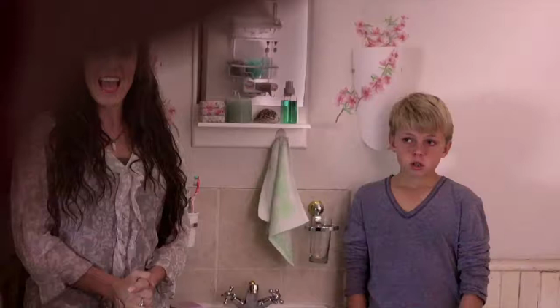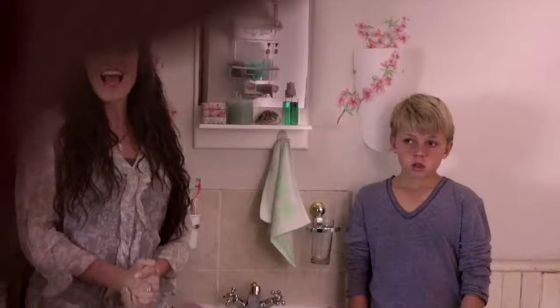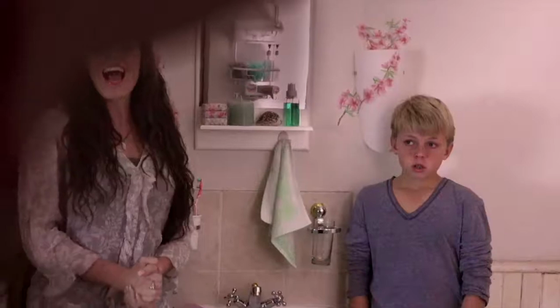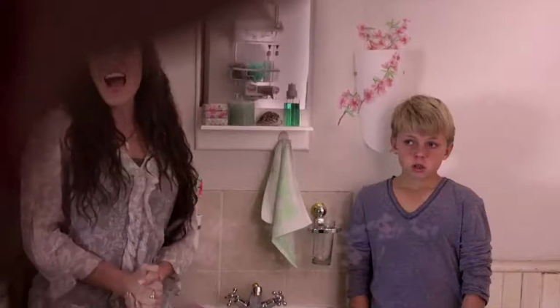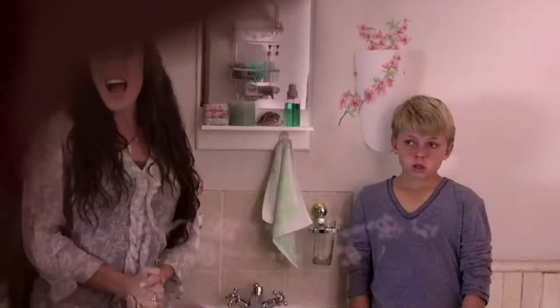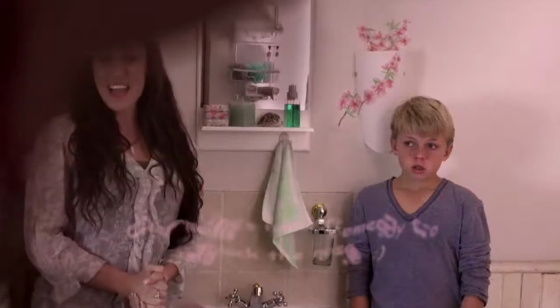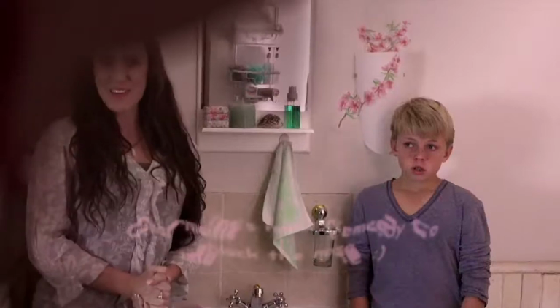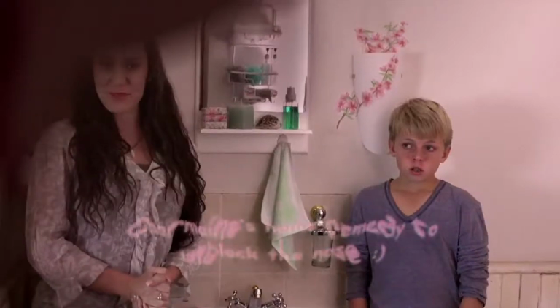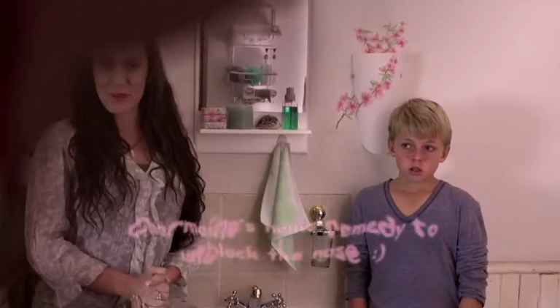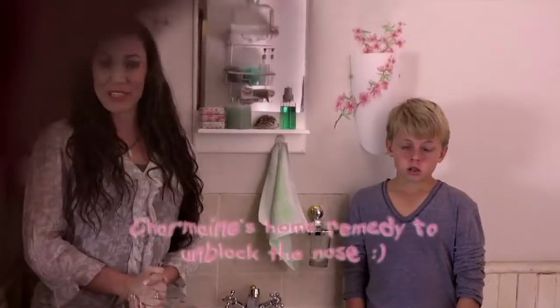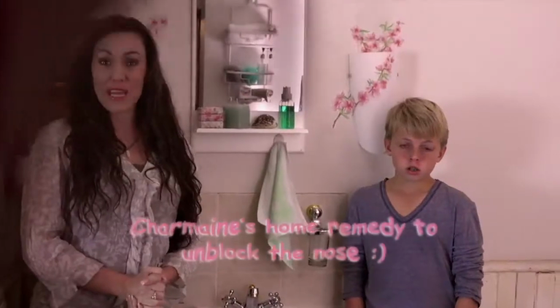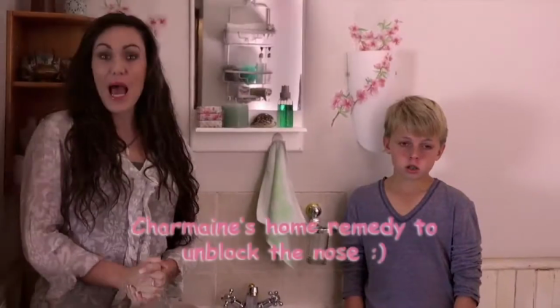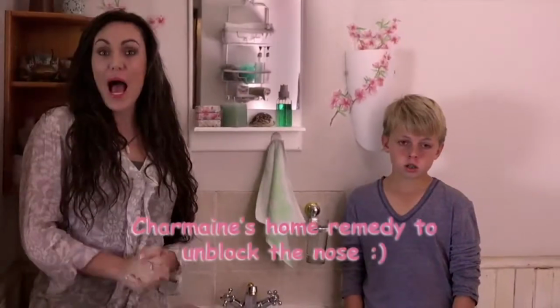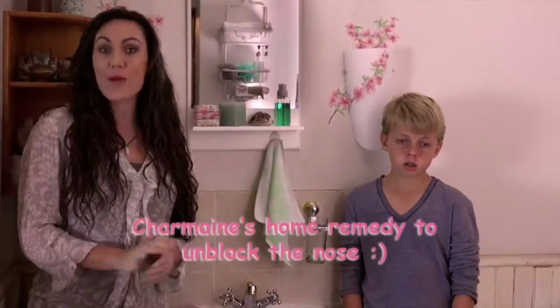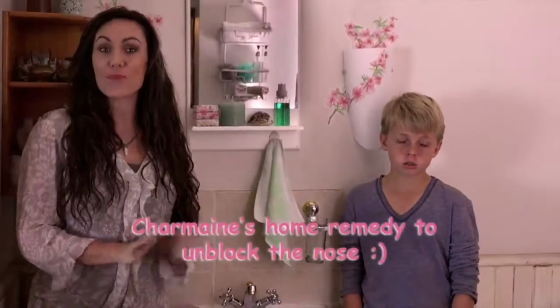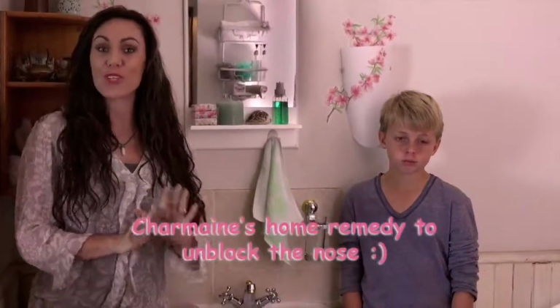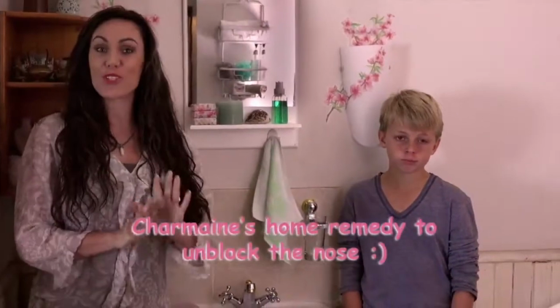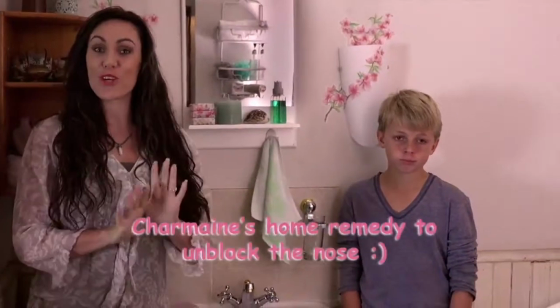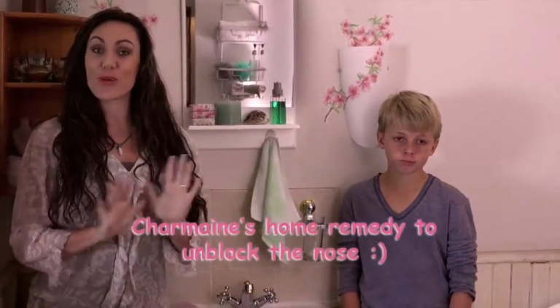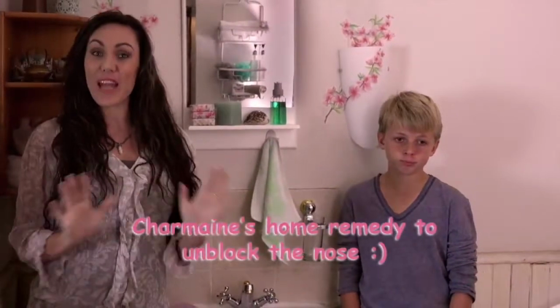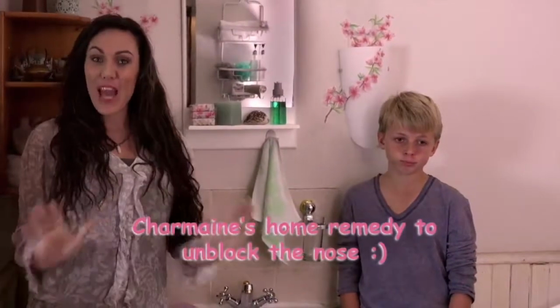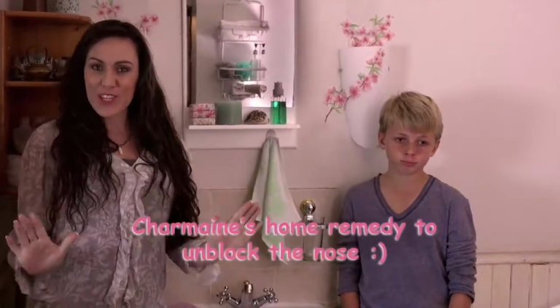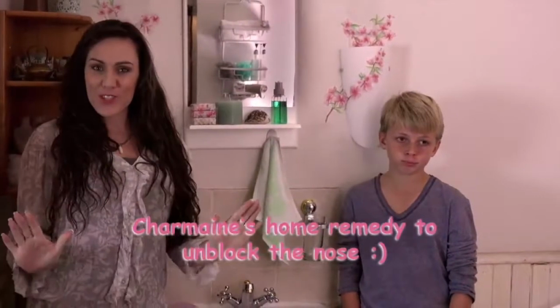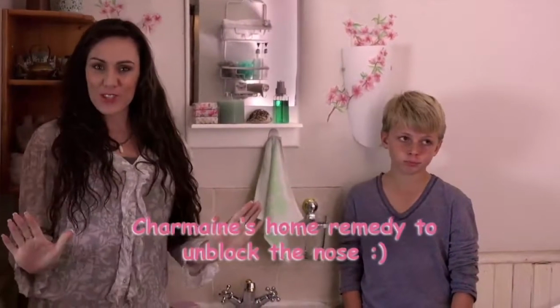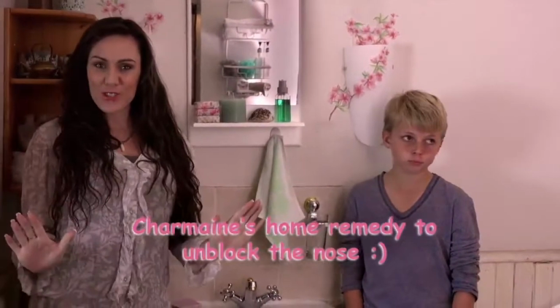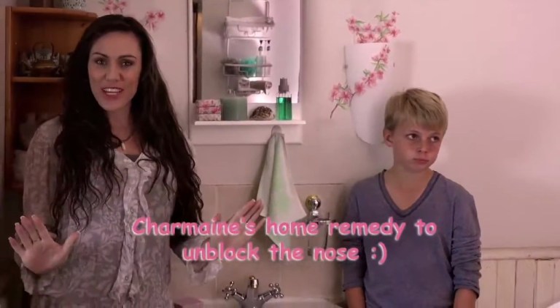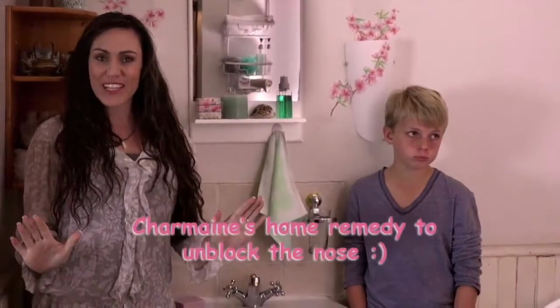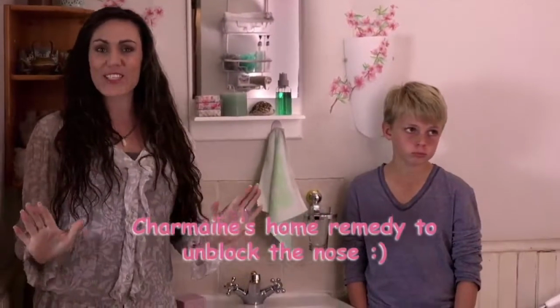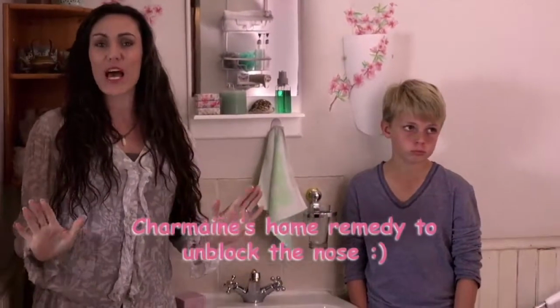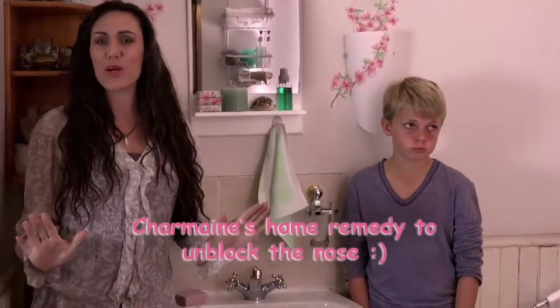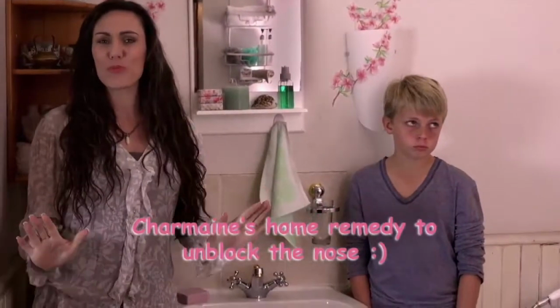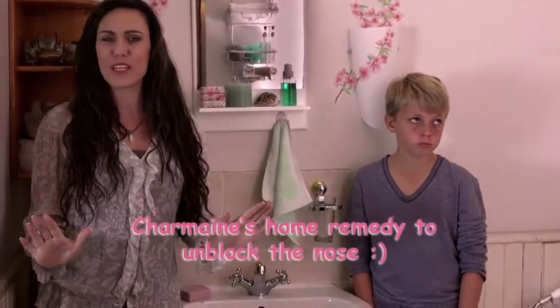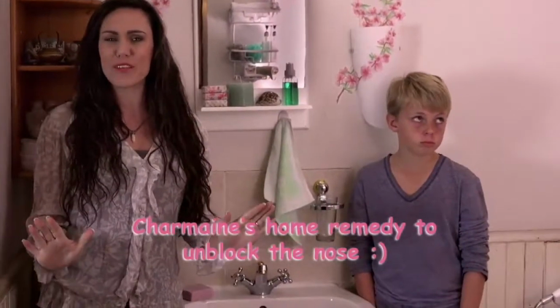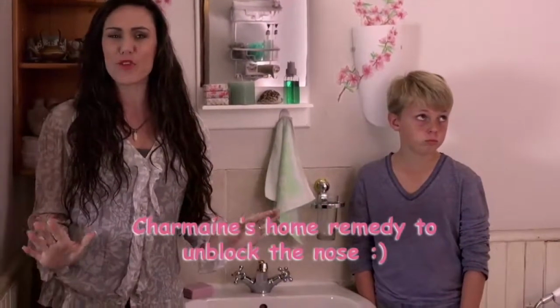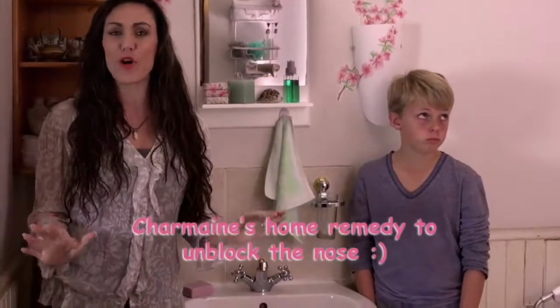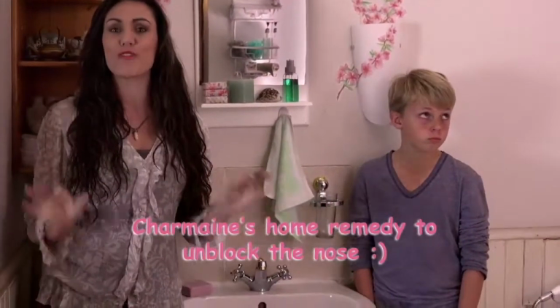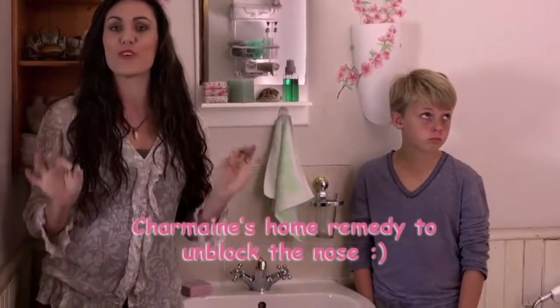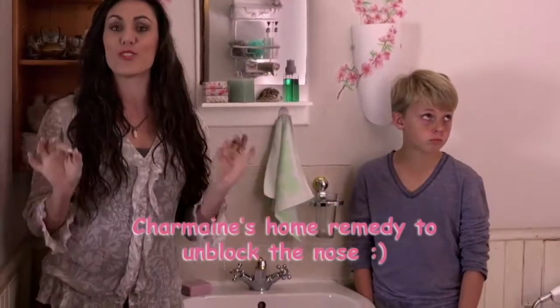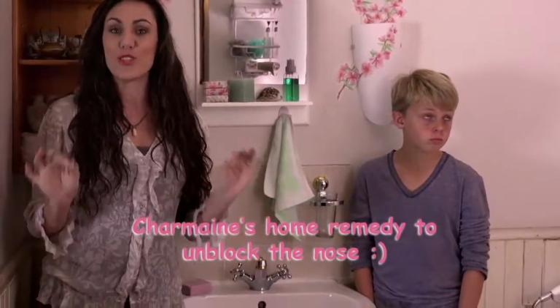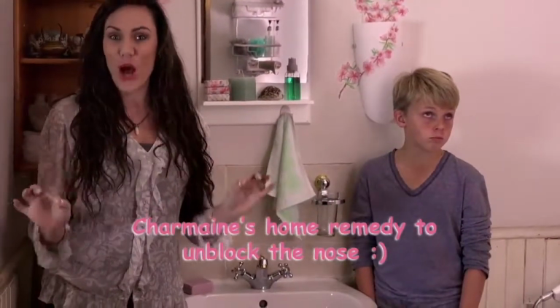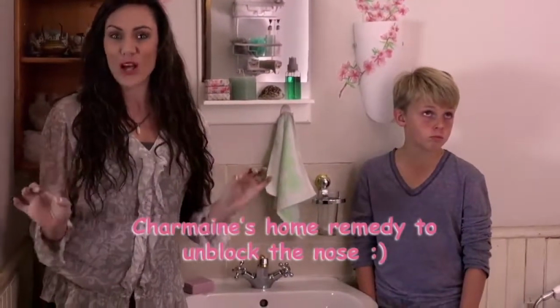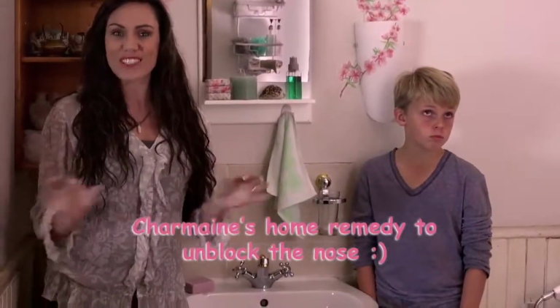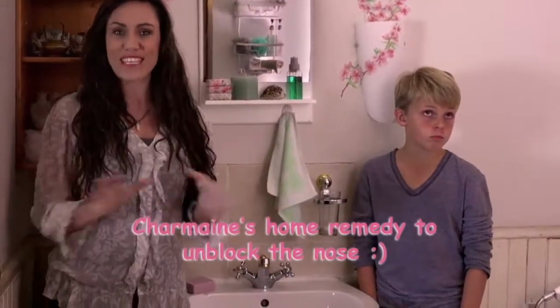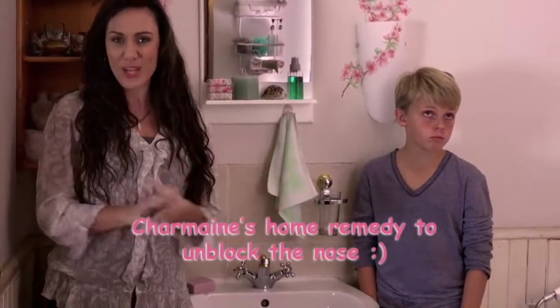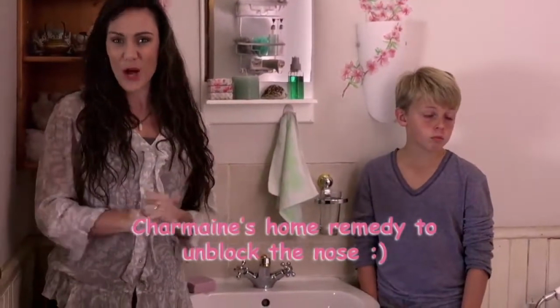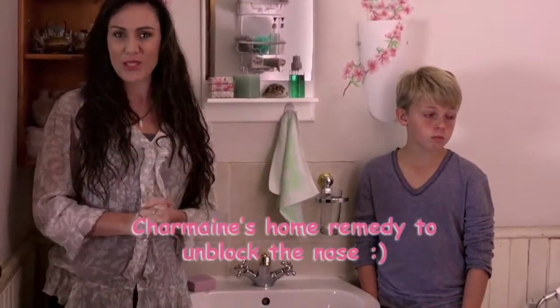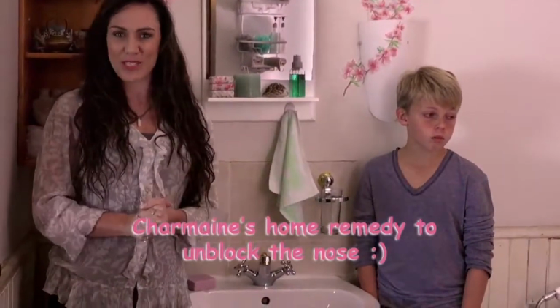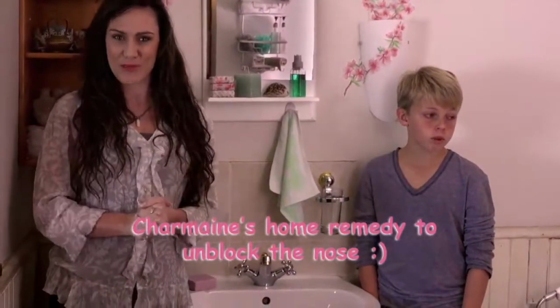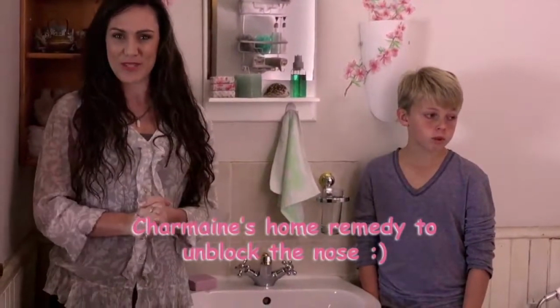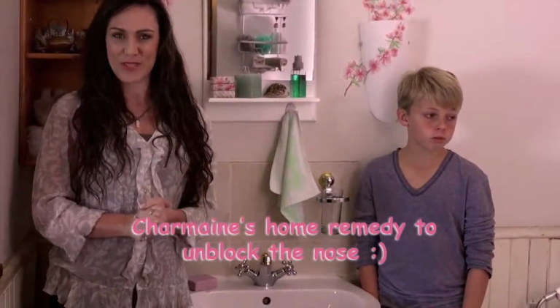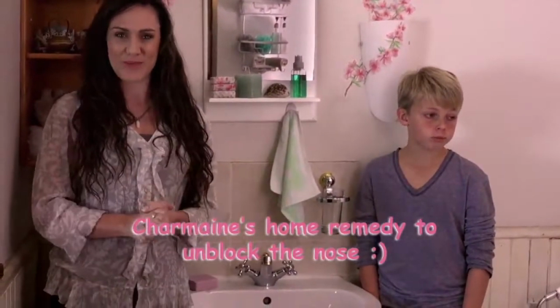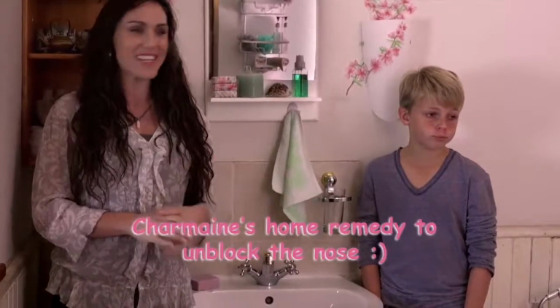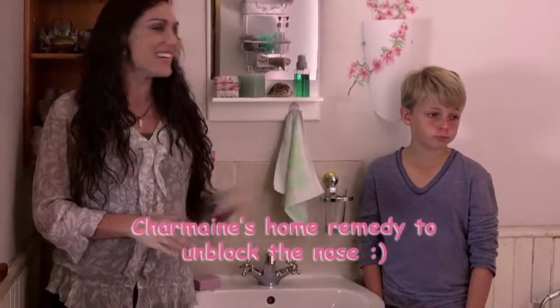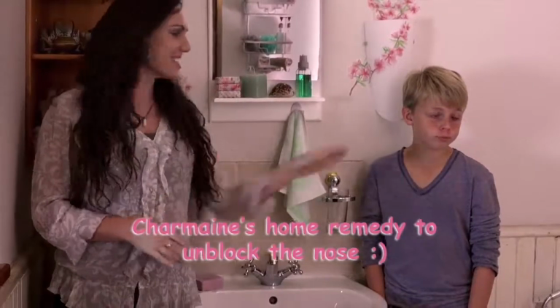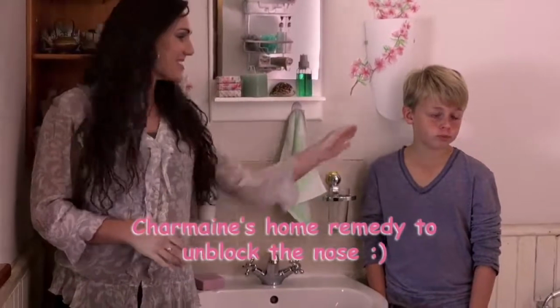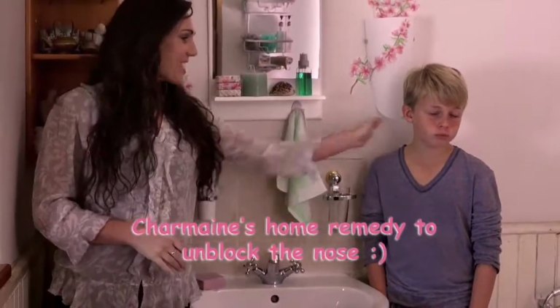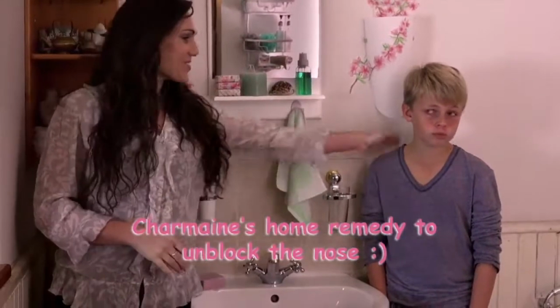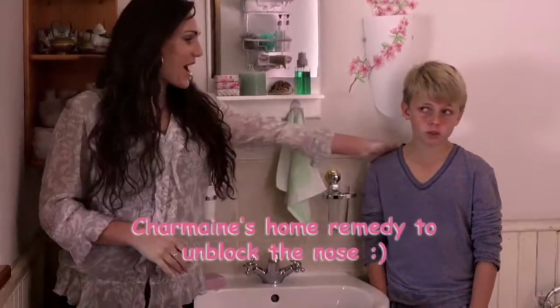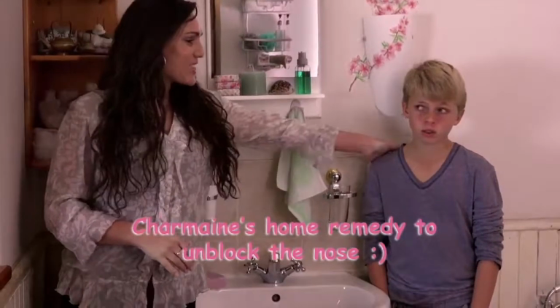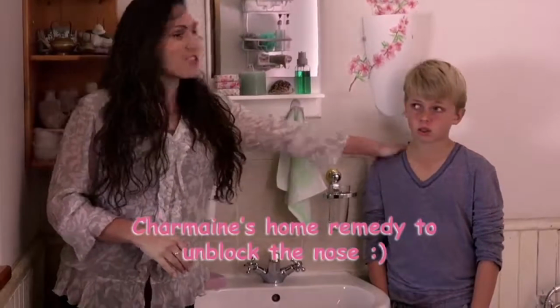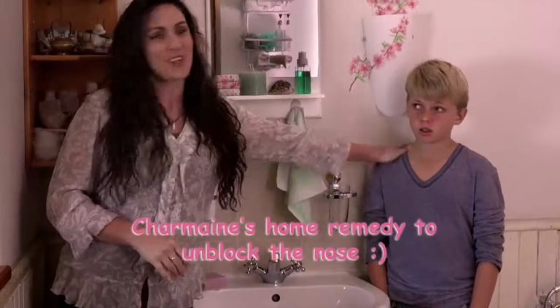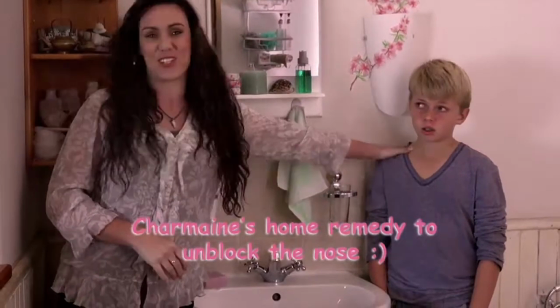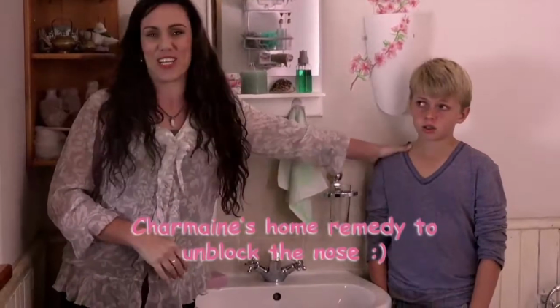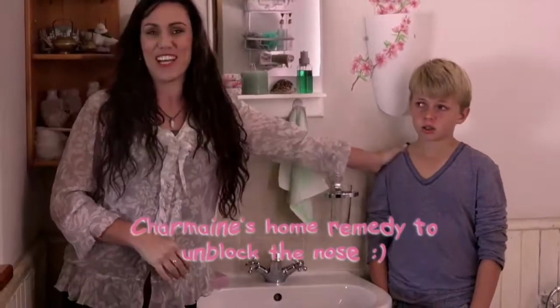Hi everyone. I'm going to show you an age-old trick to help relieve you of those nasty cold symptoms. Isn't that right, Joshy?